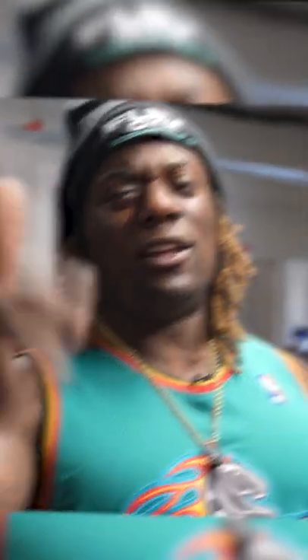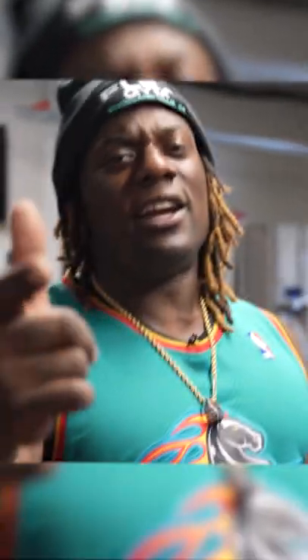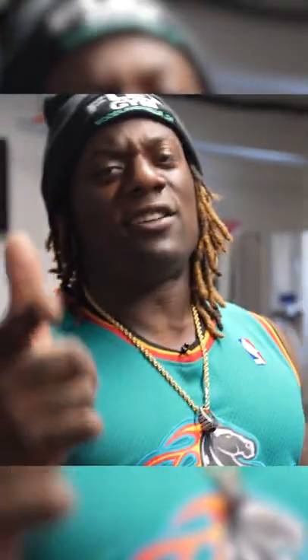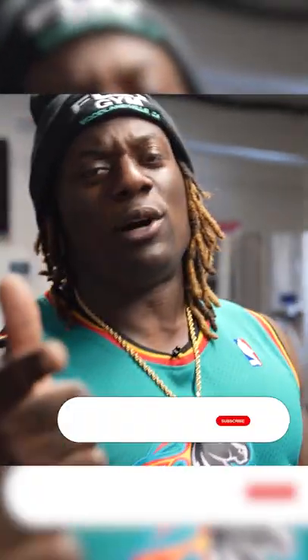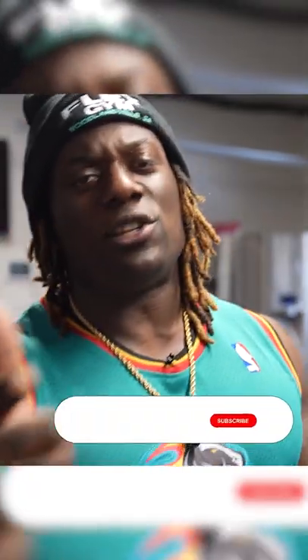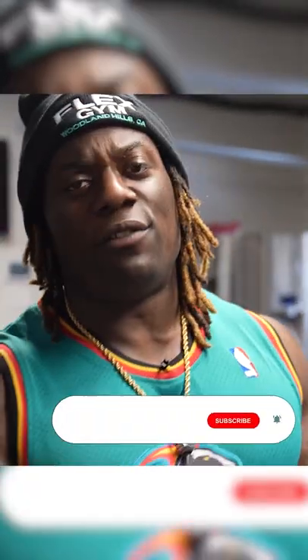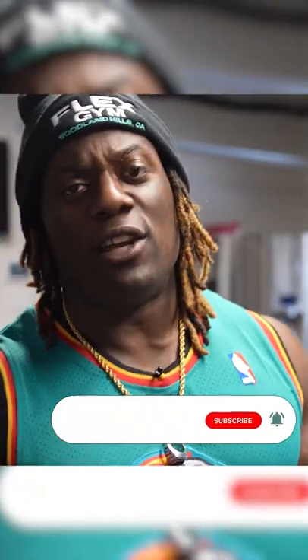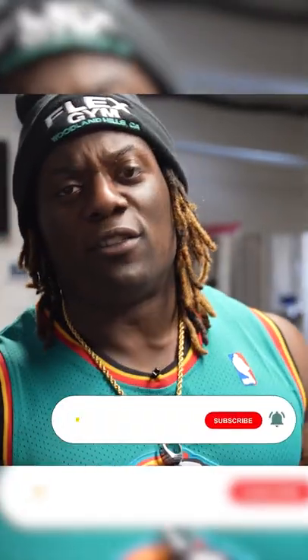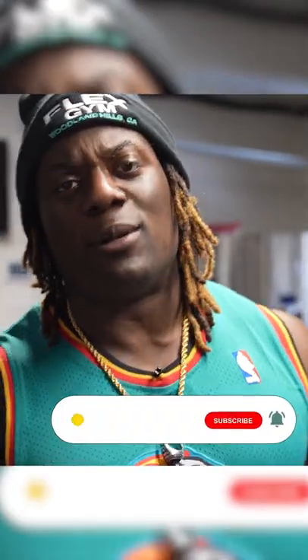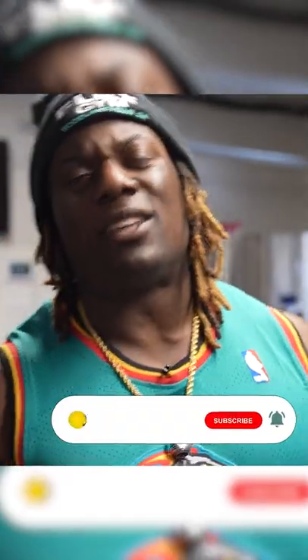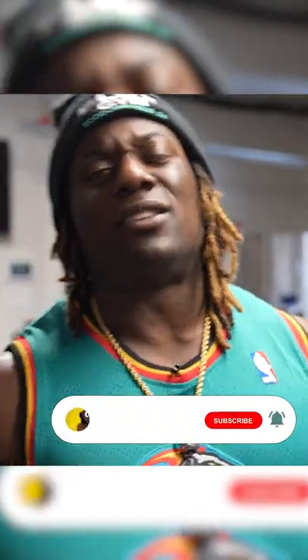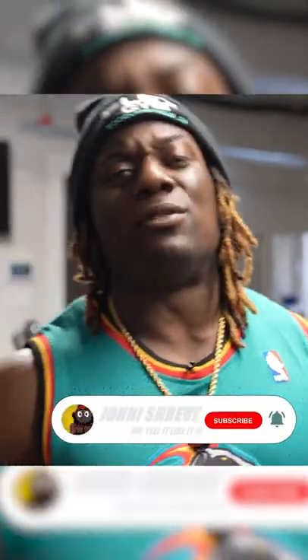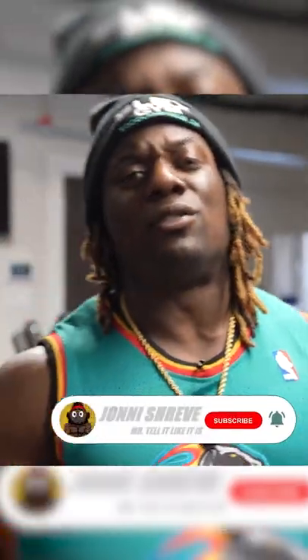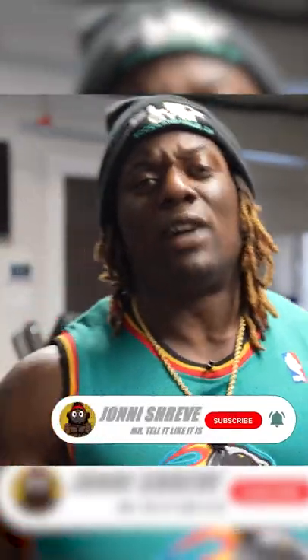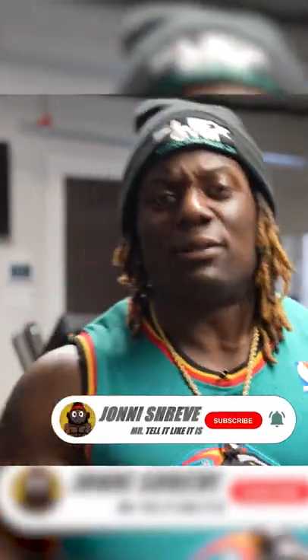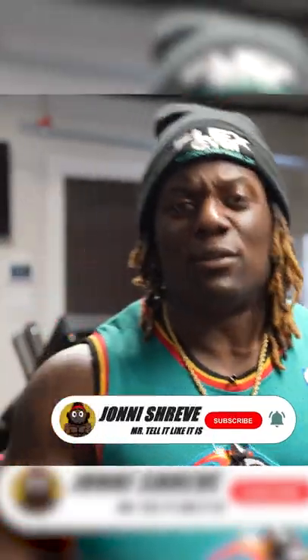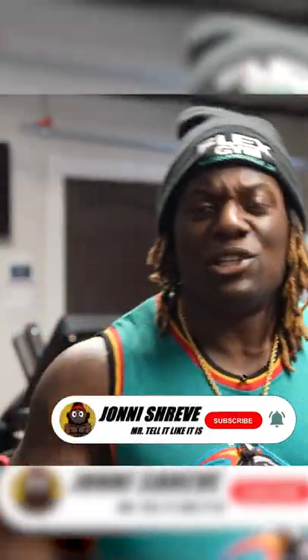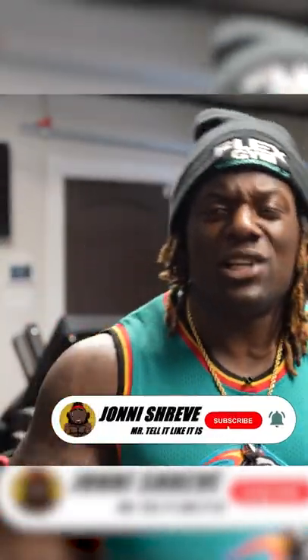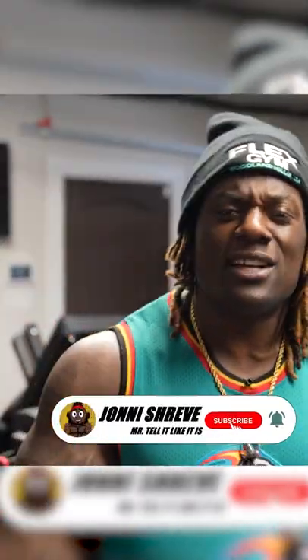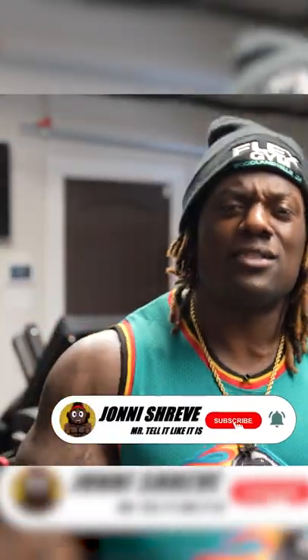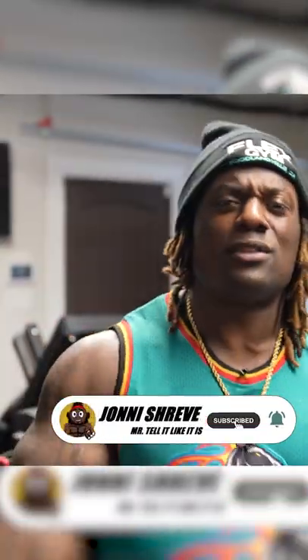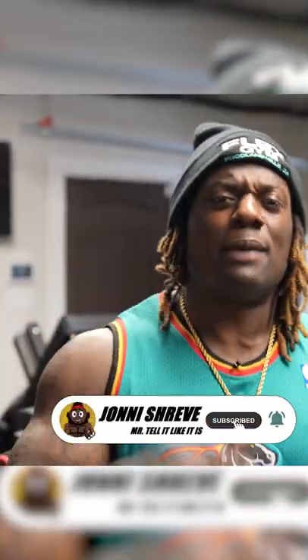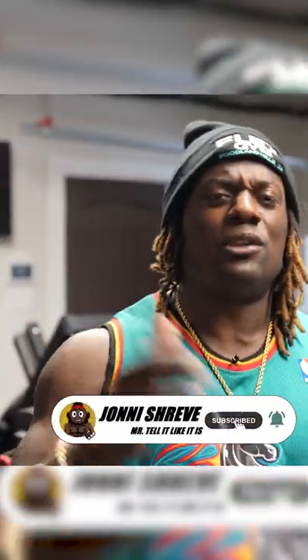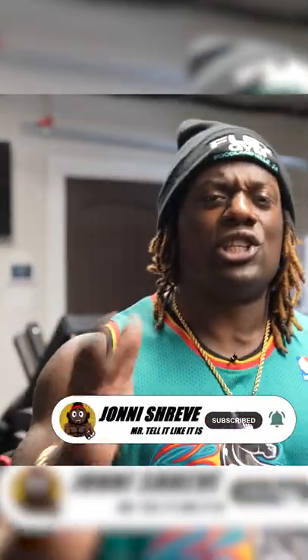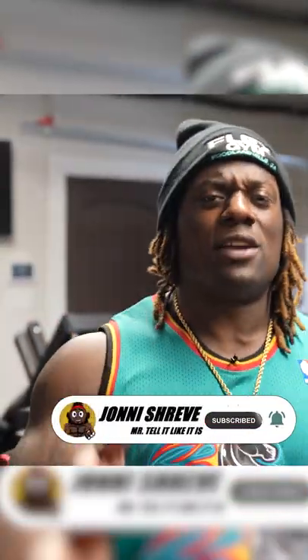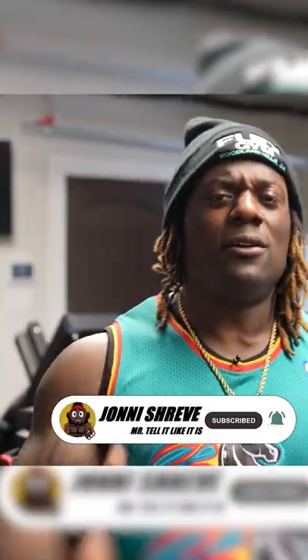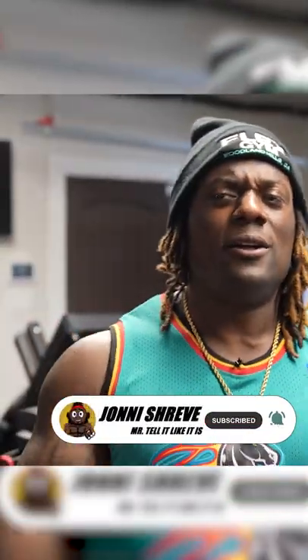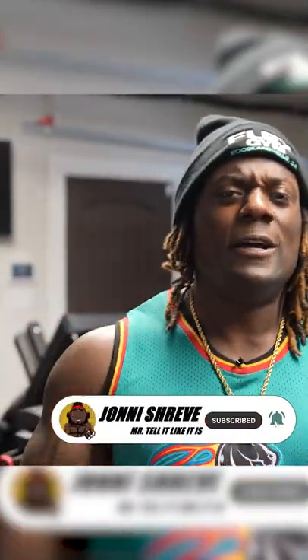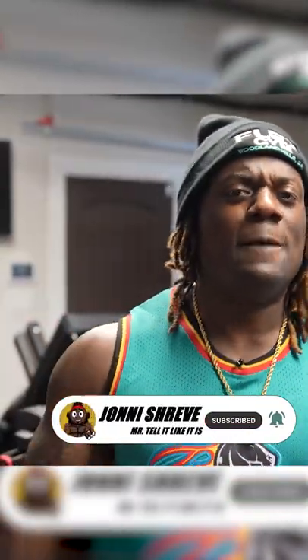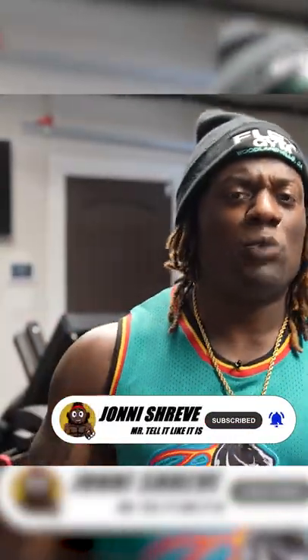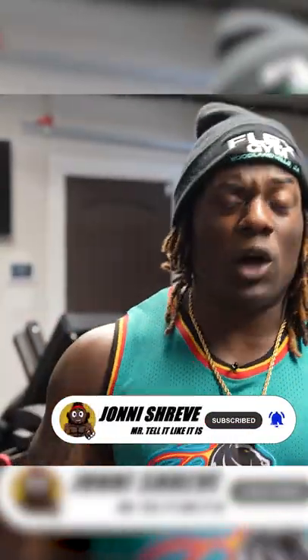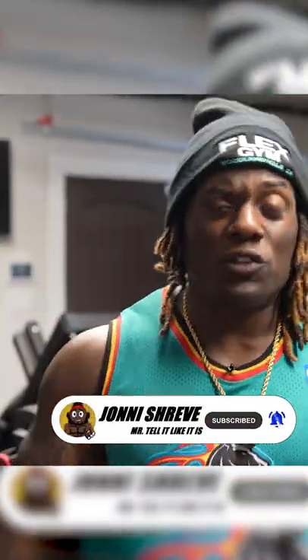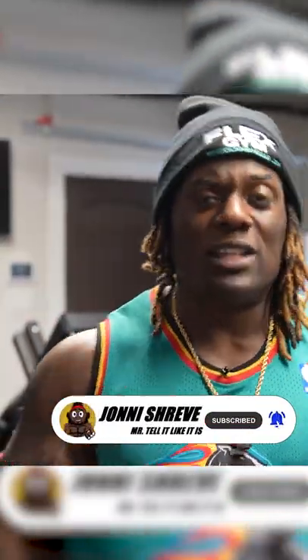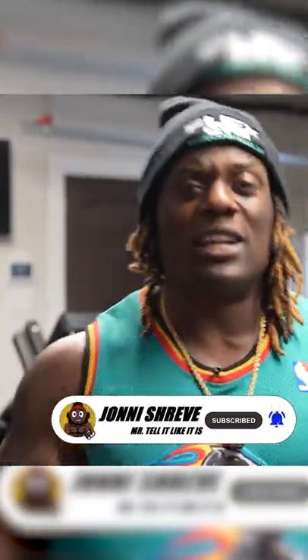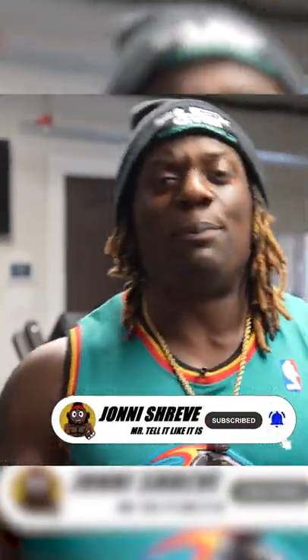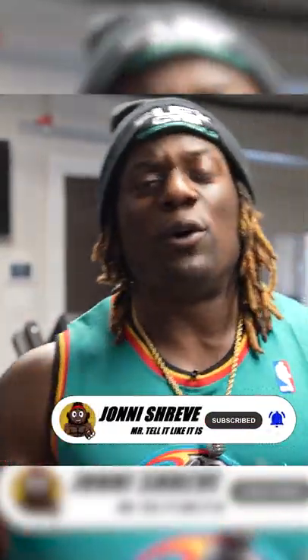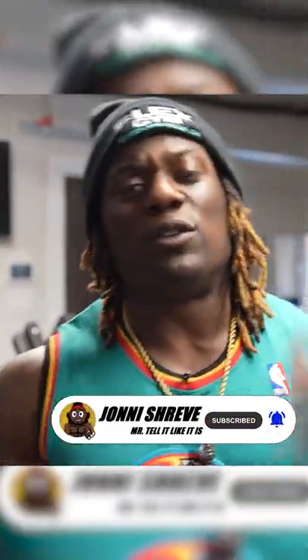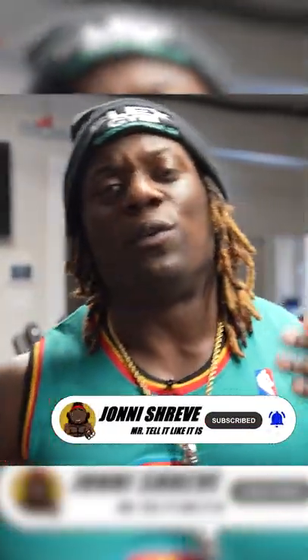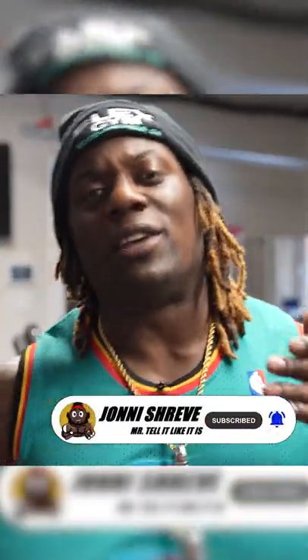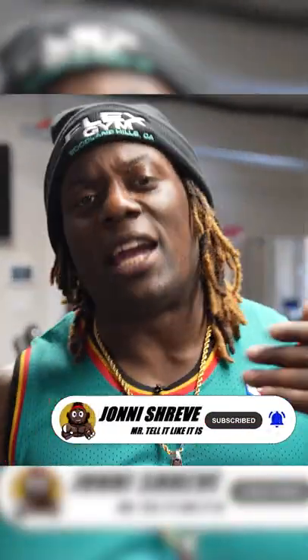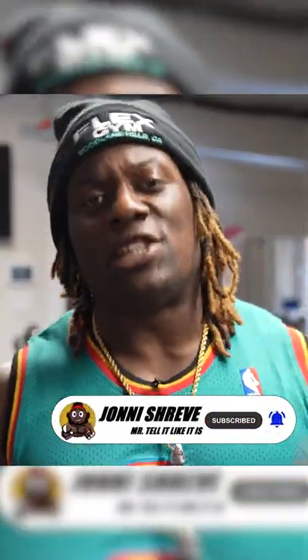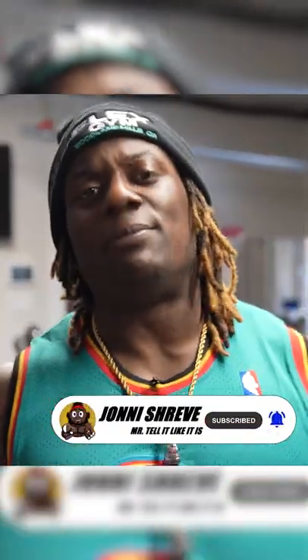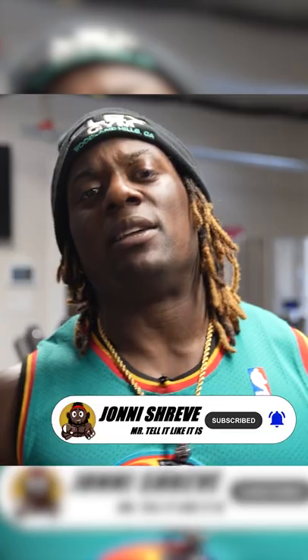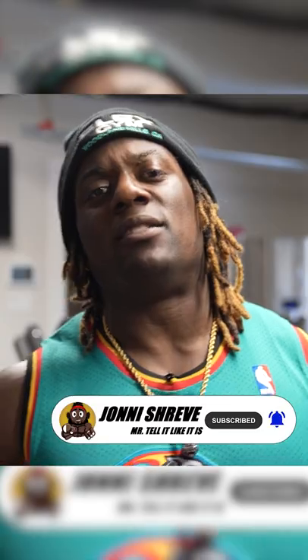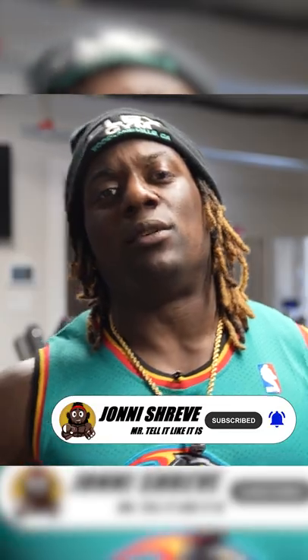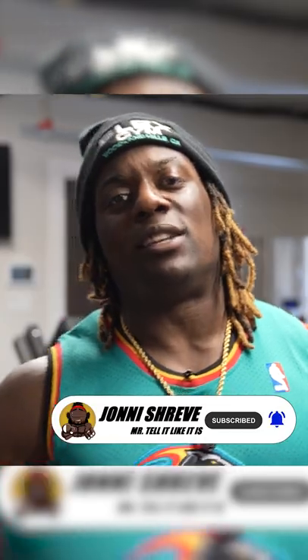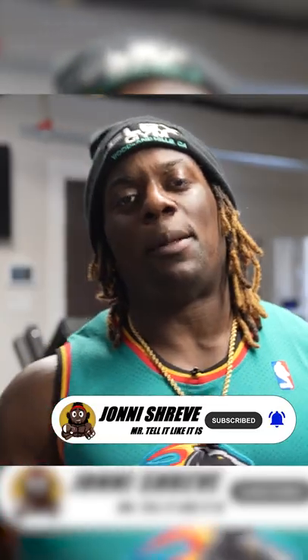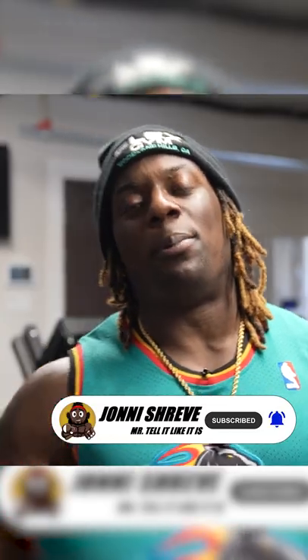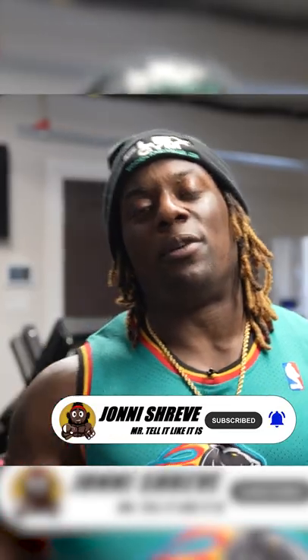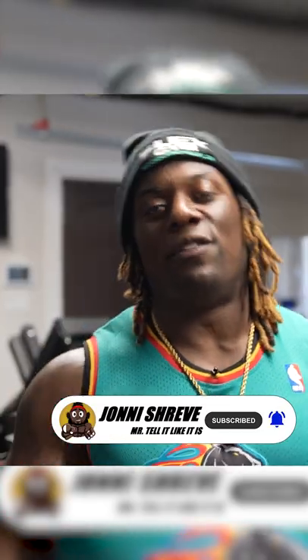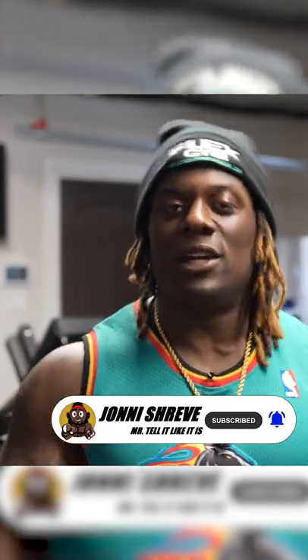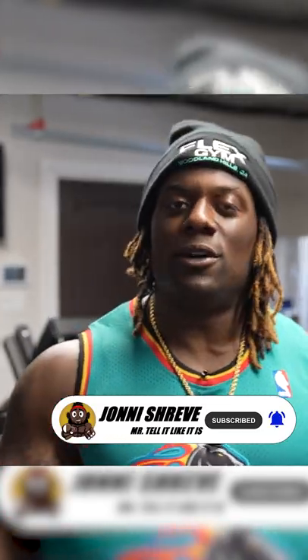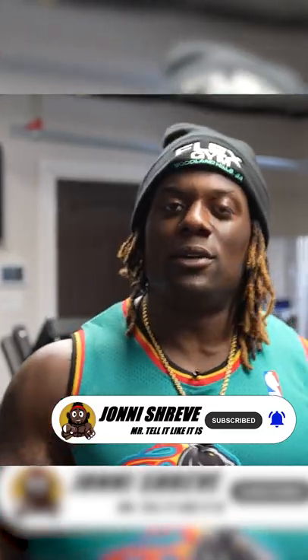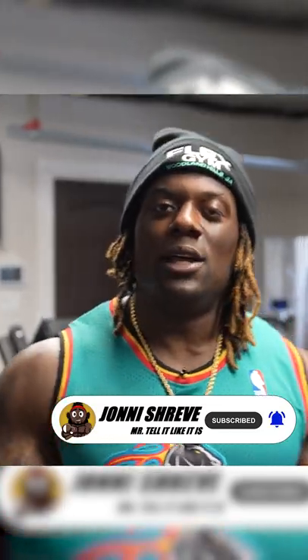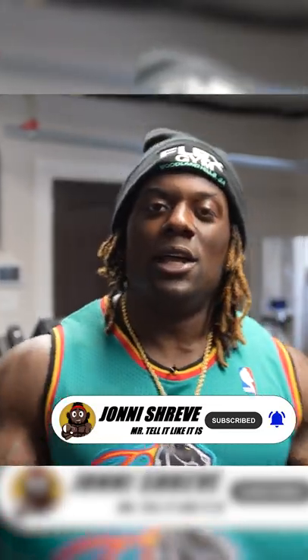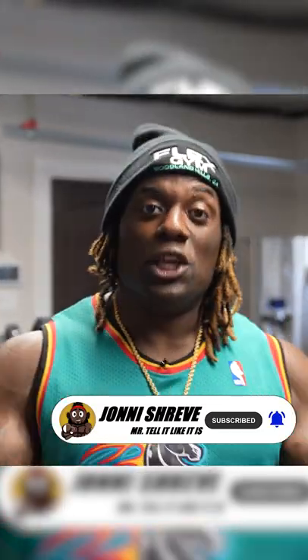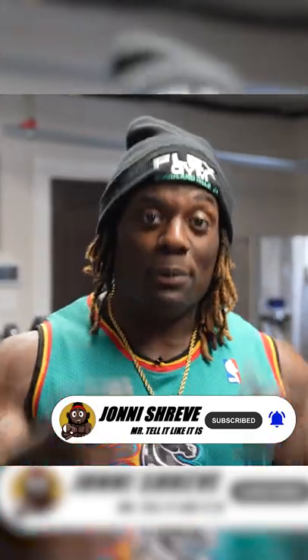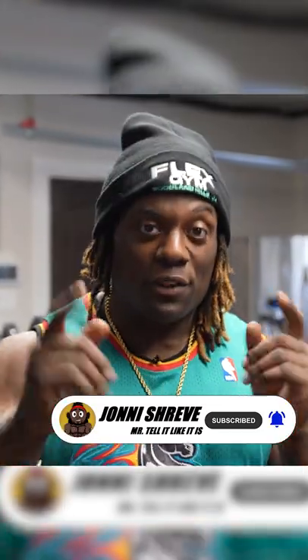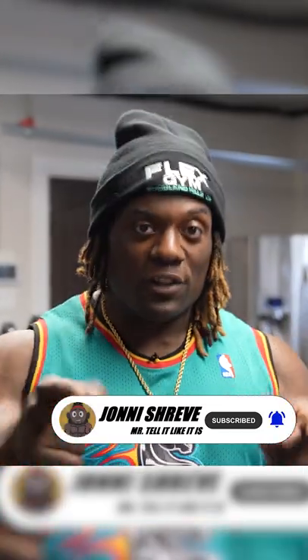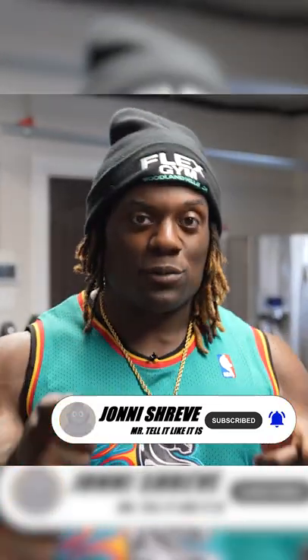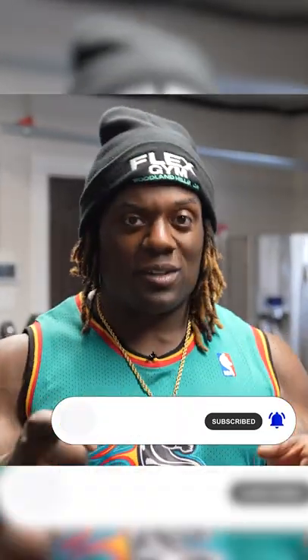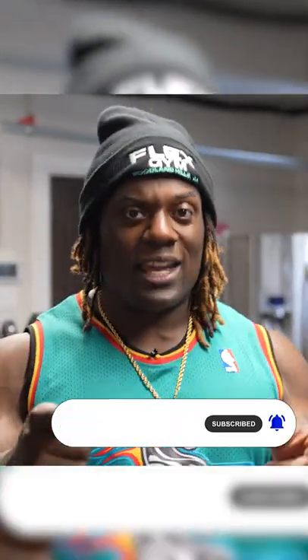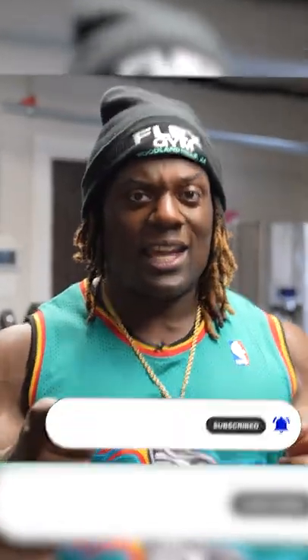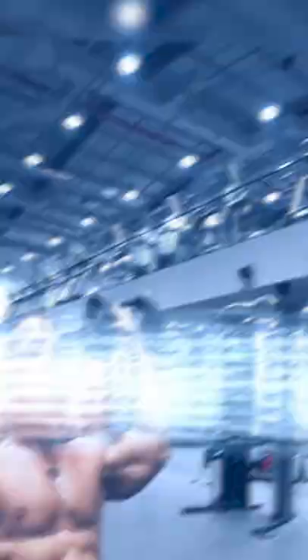A lot of you guys watch the videos and don't subscribe, so make sure you guys subscribe to the channel. Also hit that post notification button so next time I put a video, you'll be the first ones to get it.